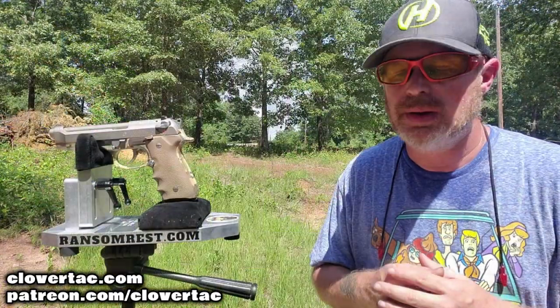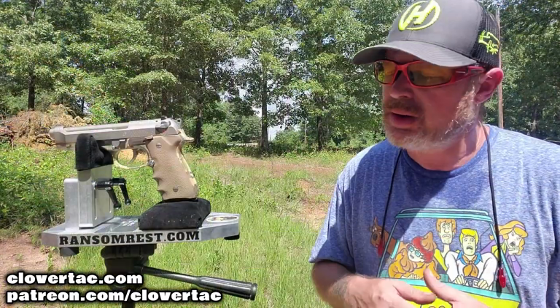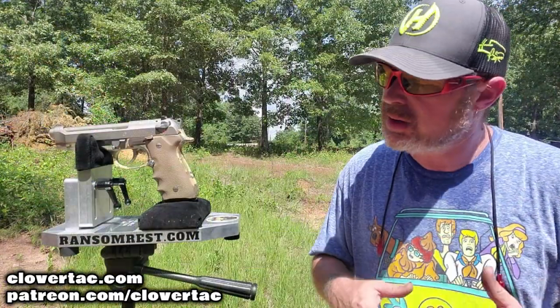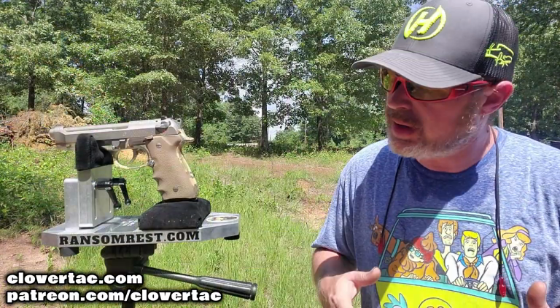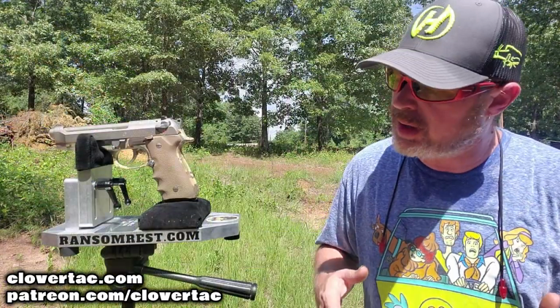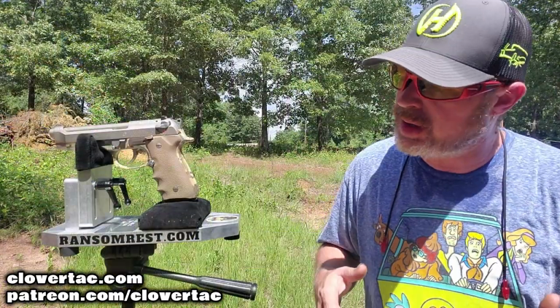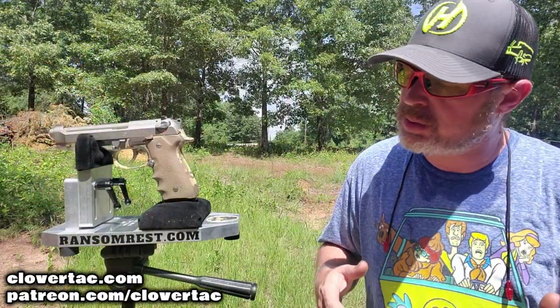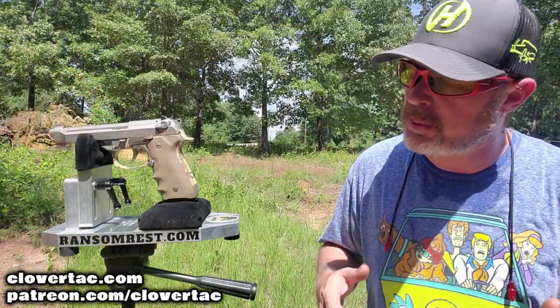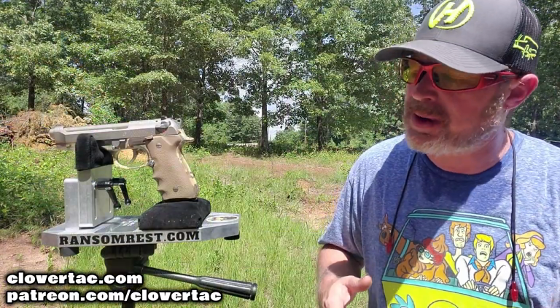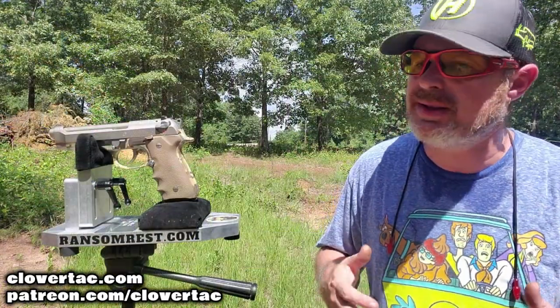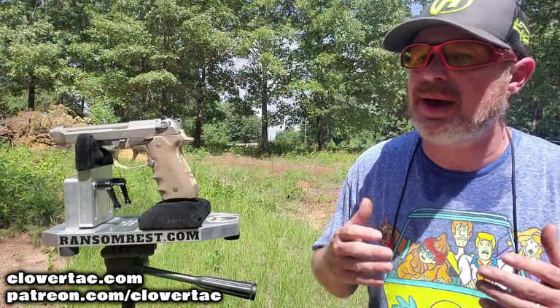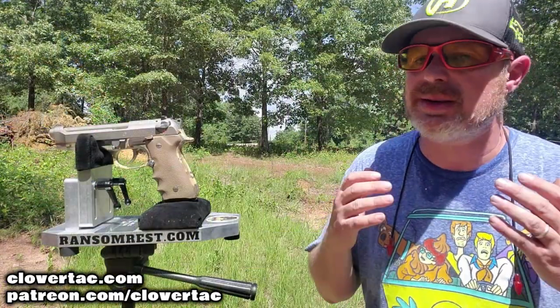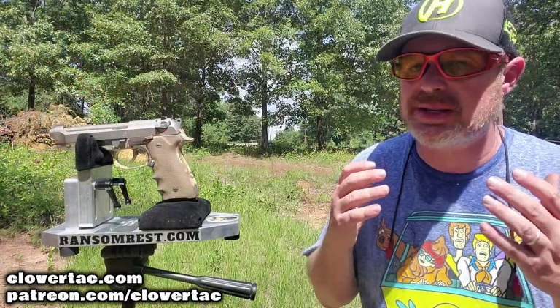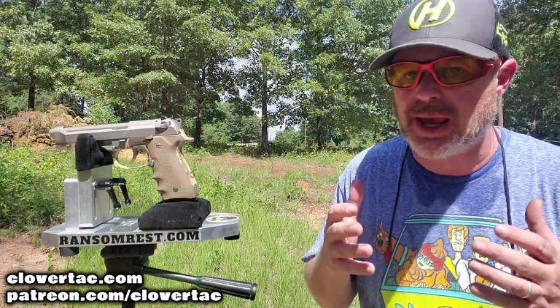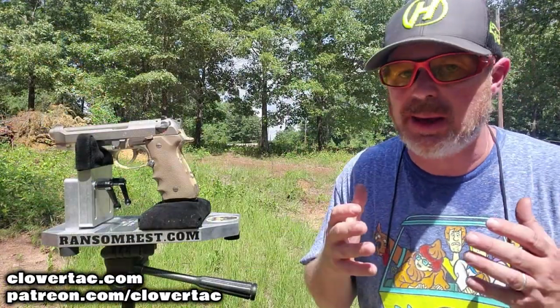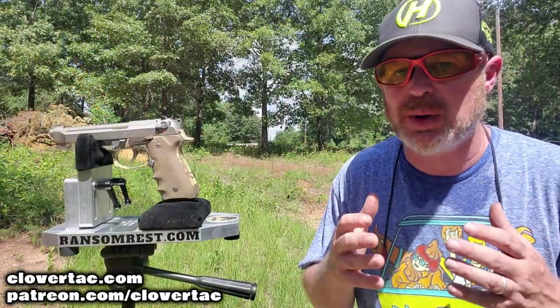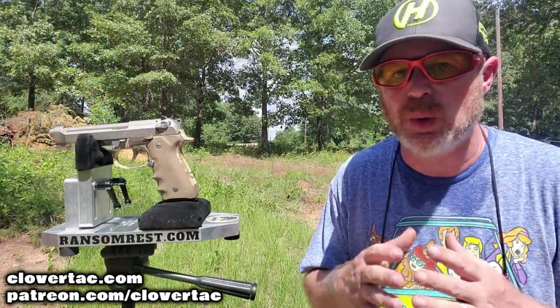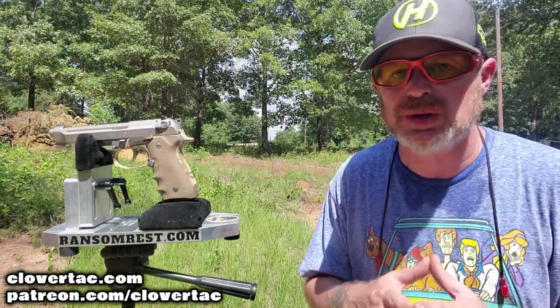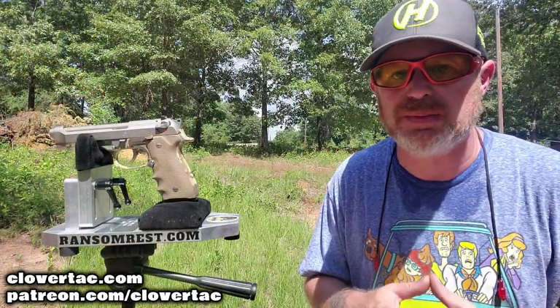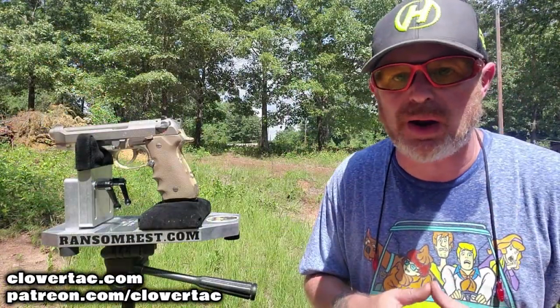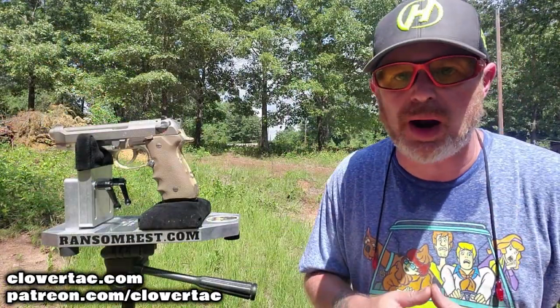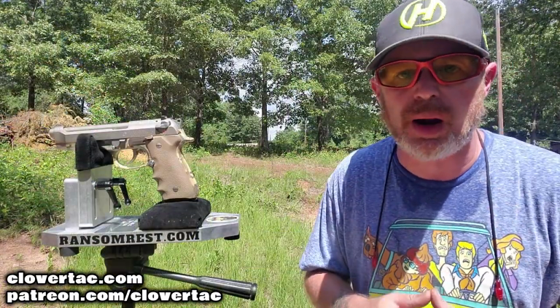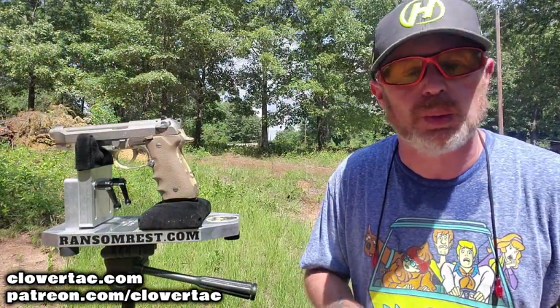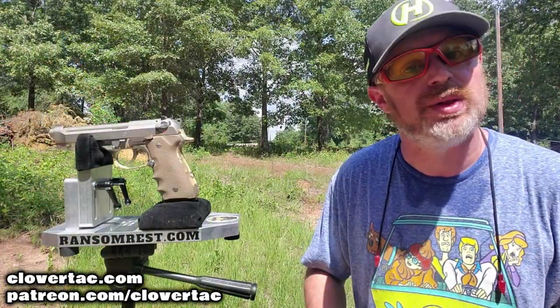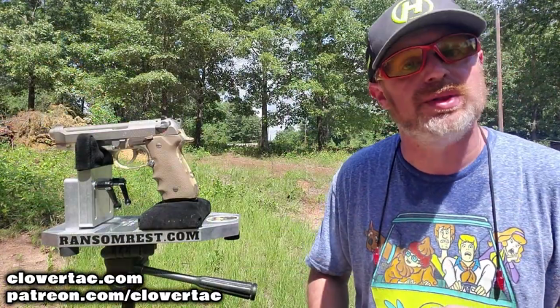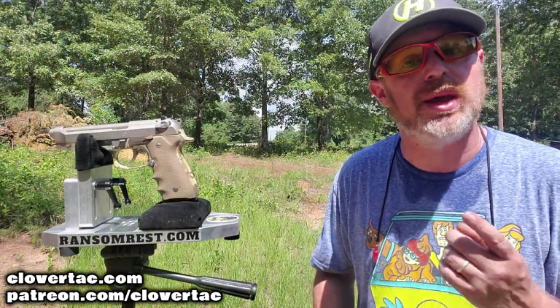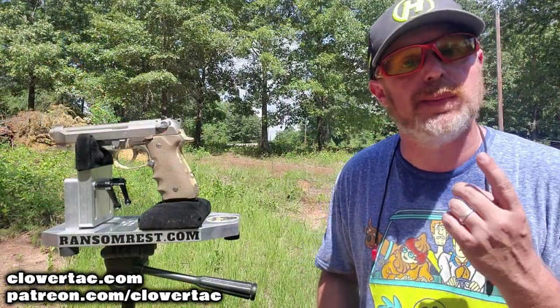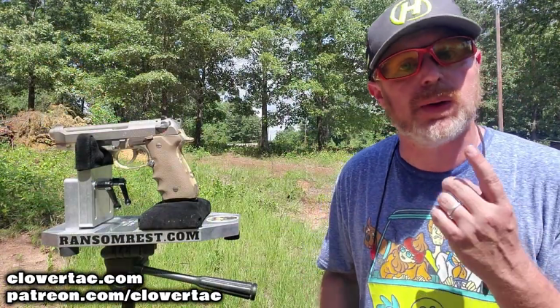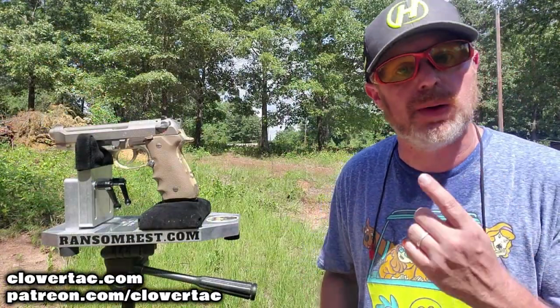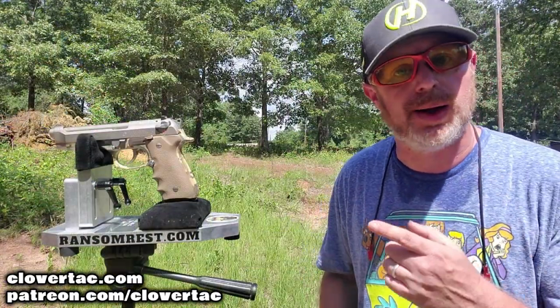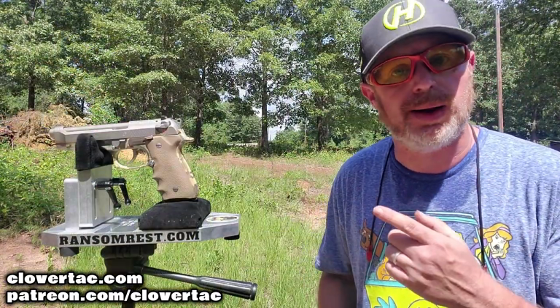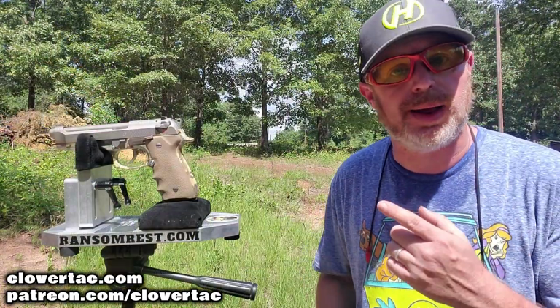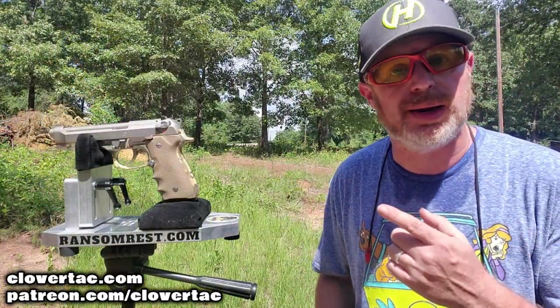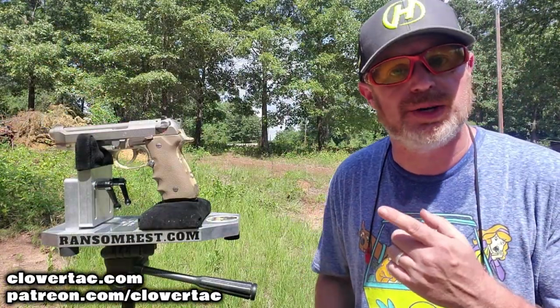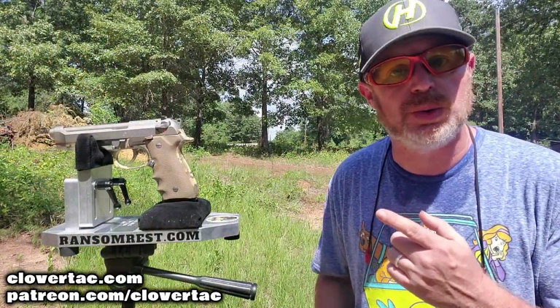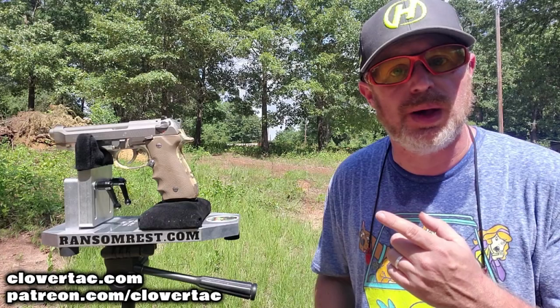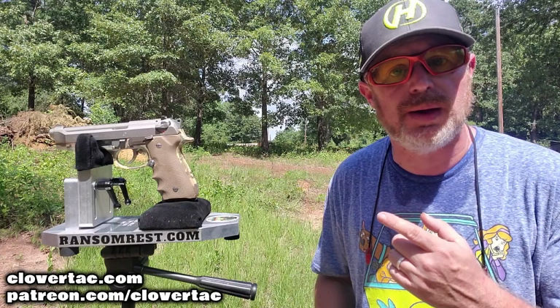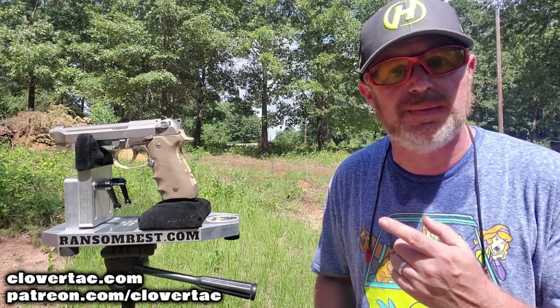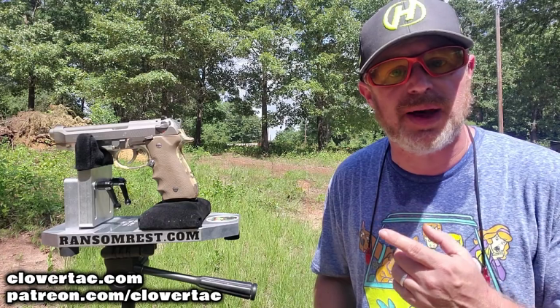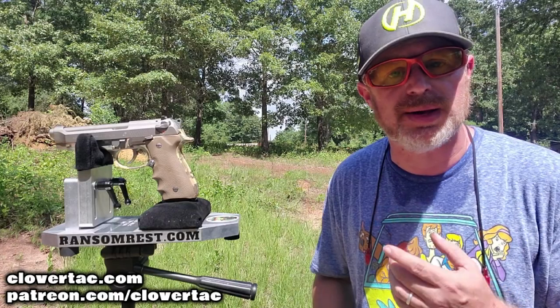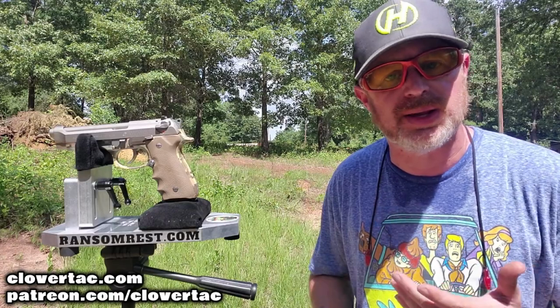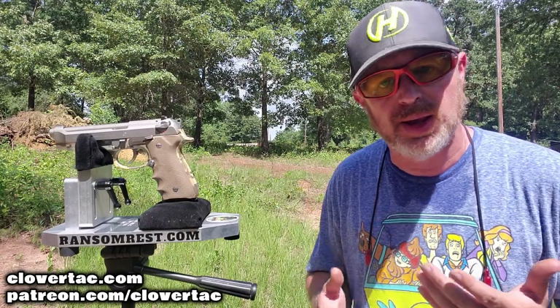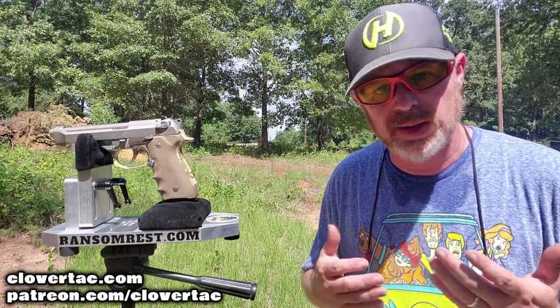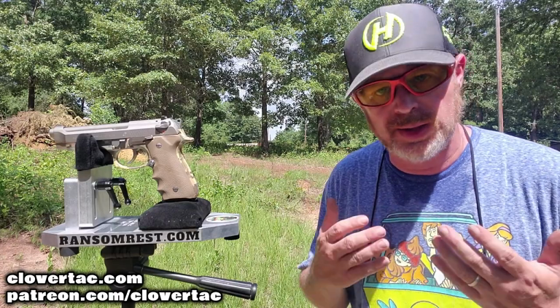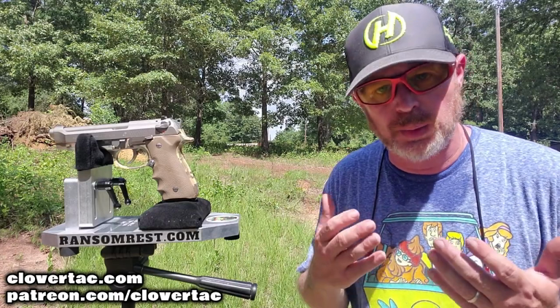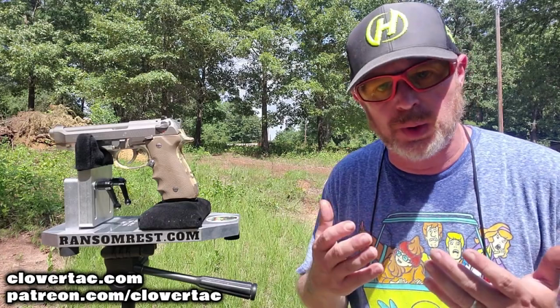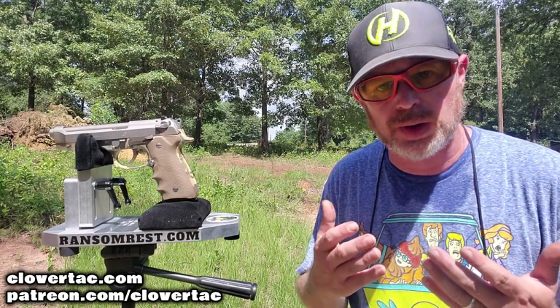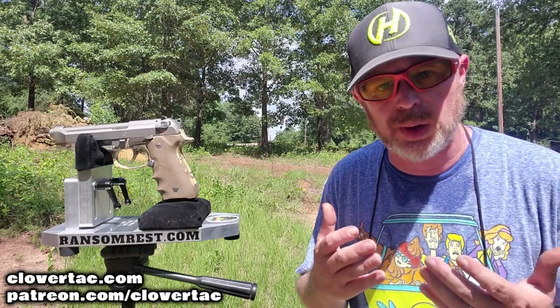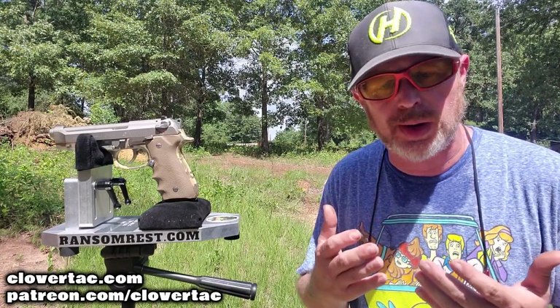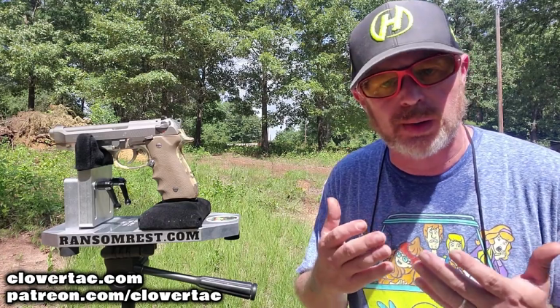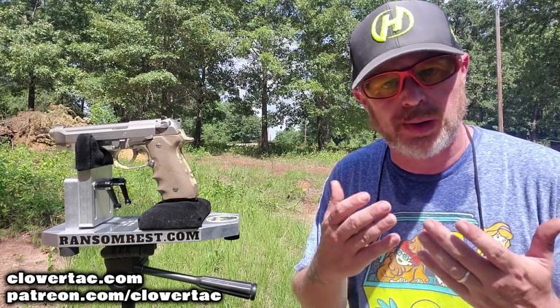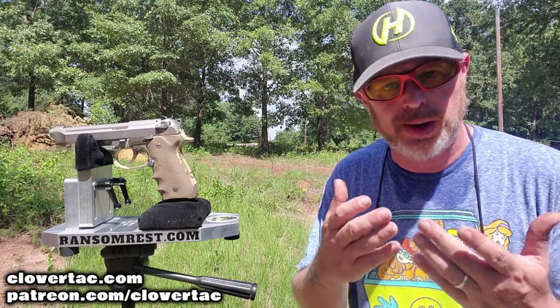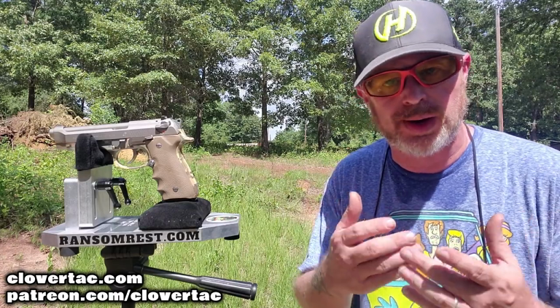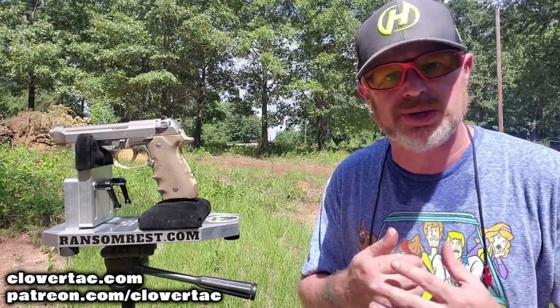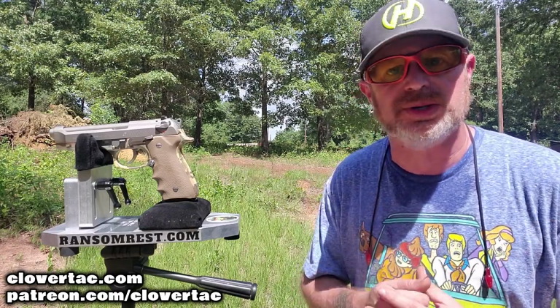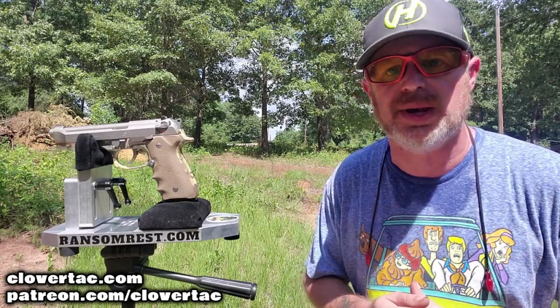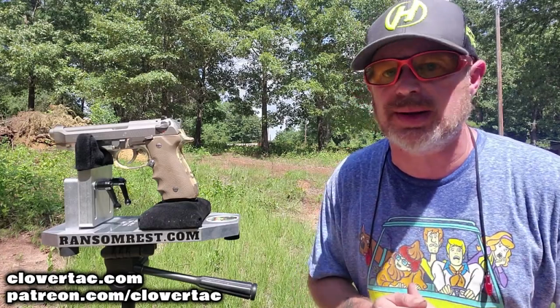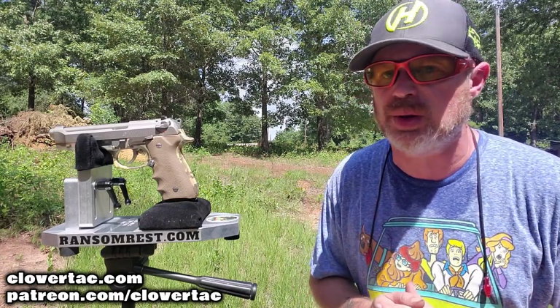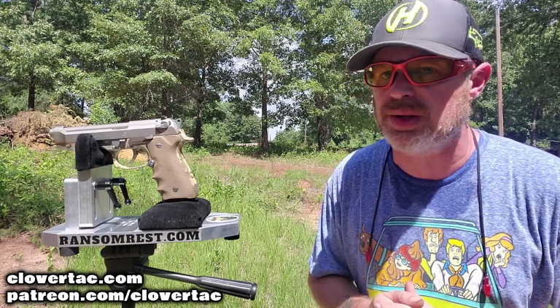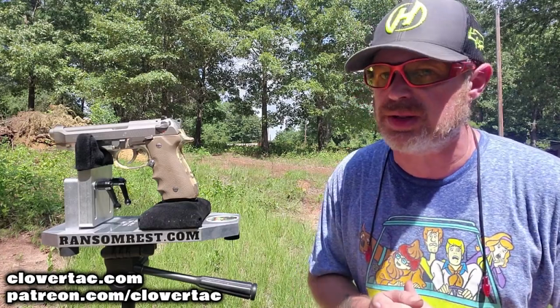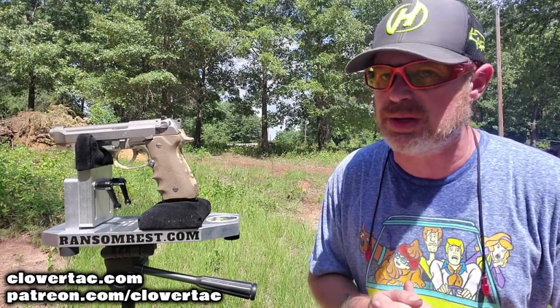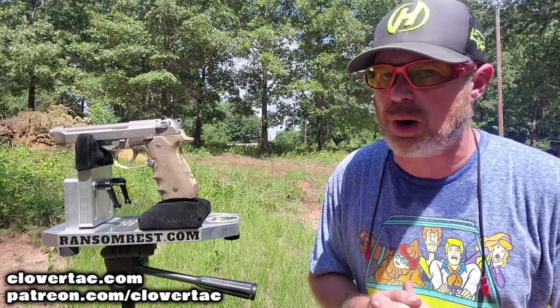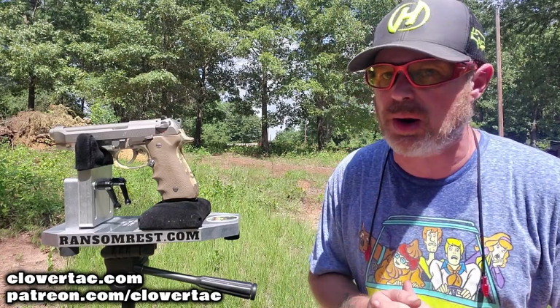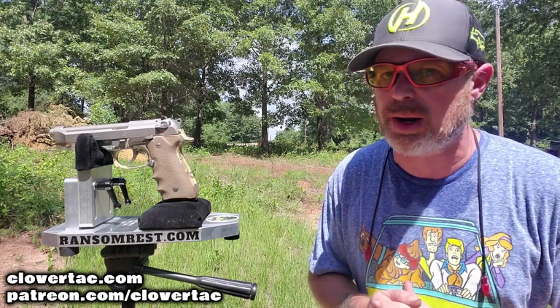Now let's repeat that same course of fire with the Beretta 92FS, then we'll go downrange and take a look at the target.